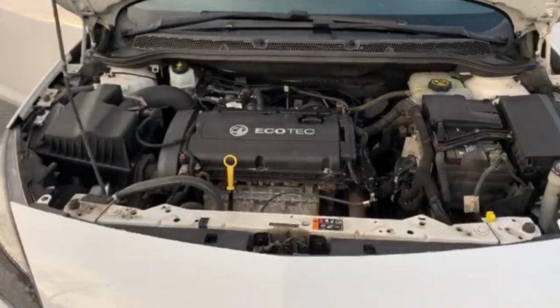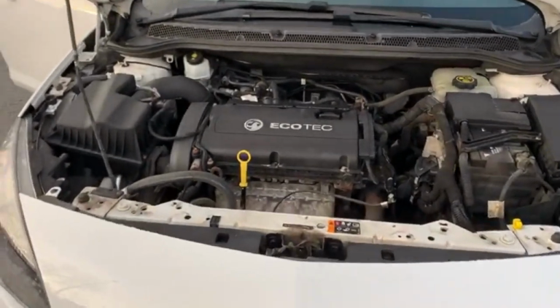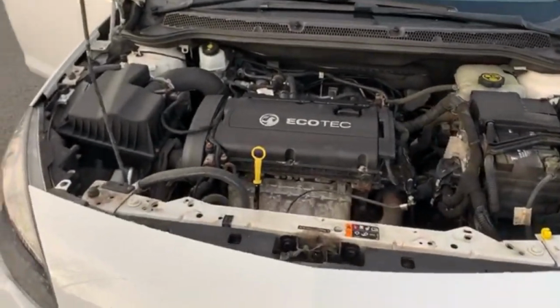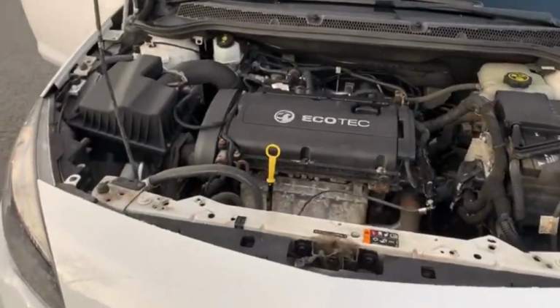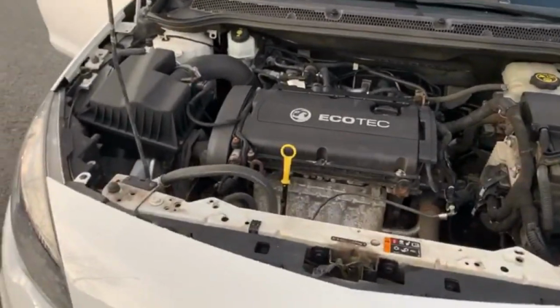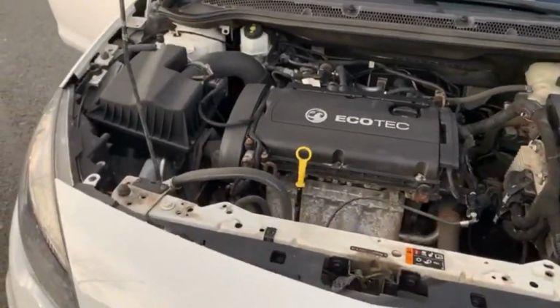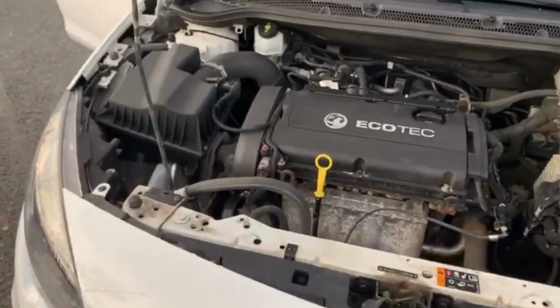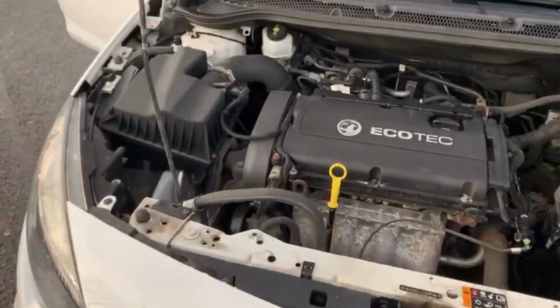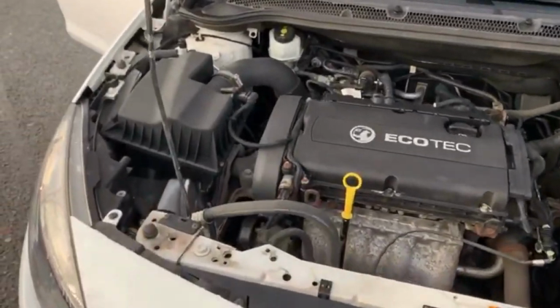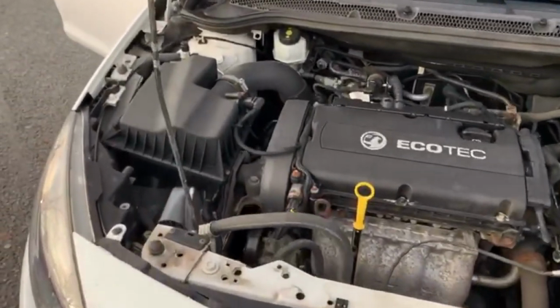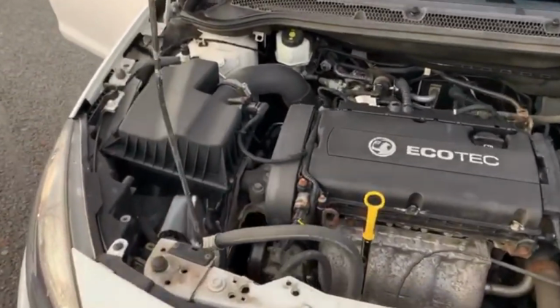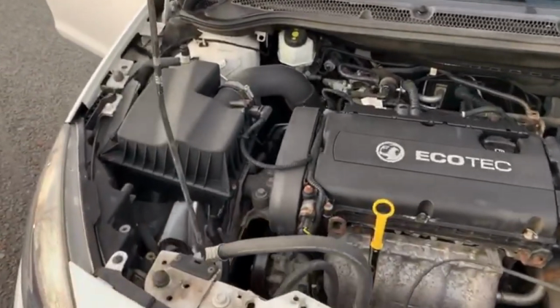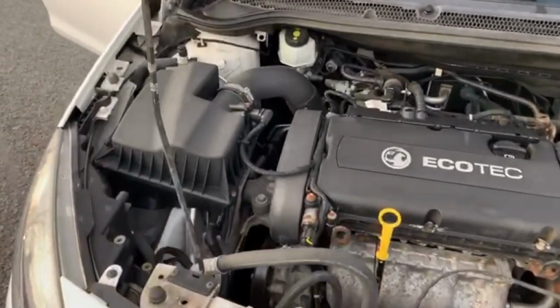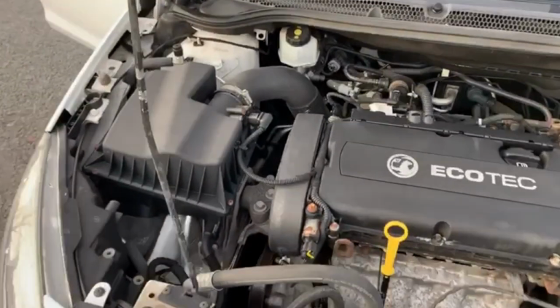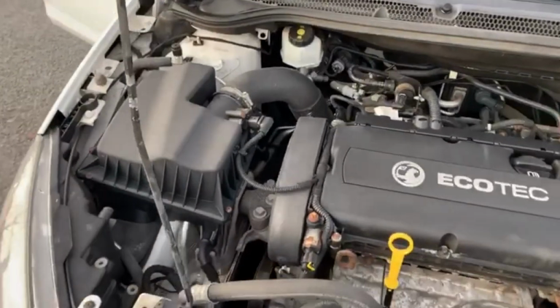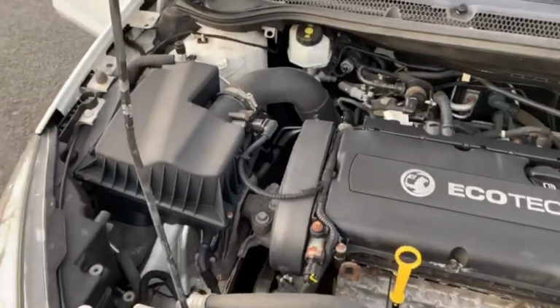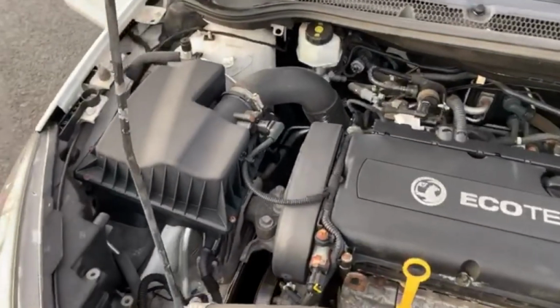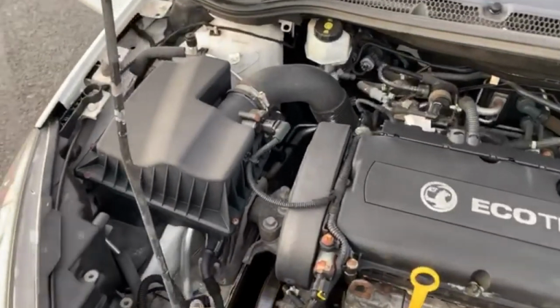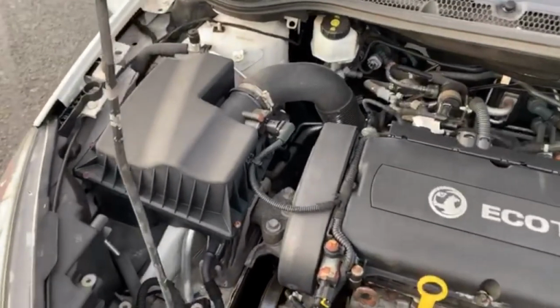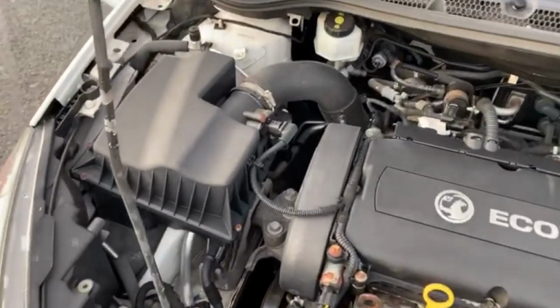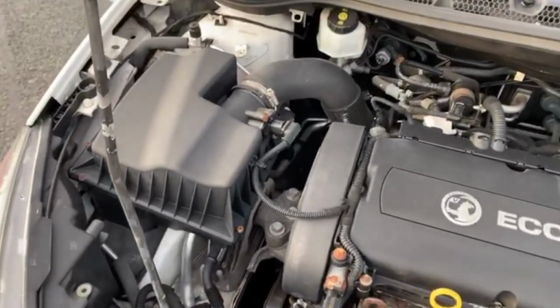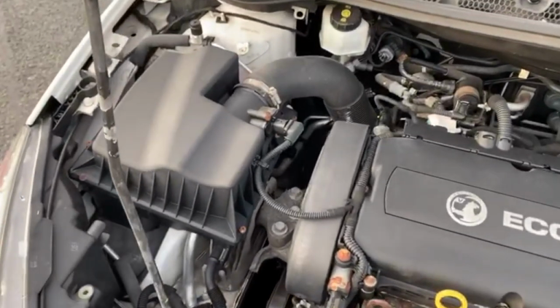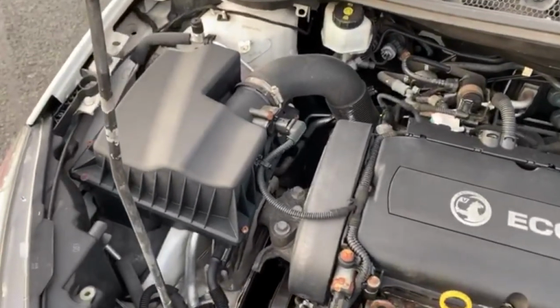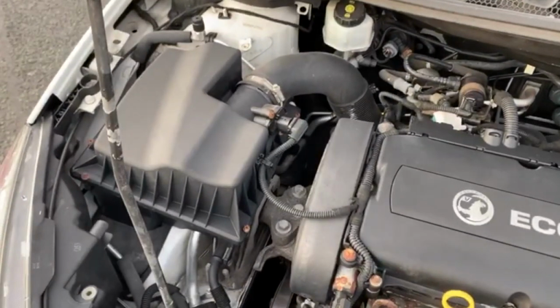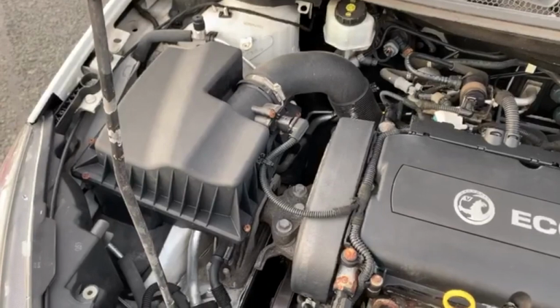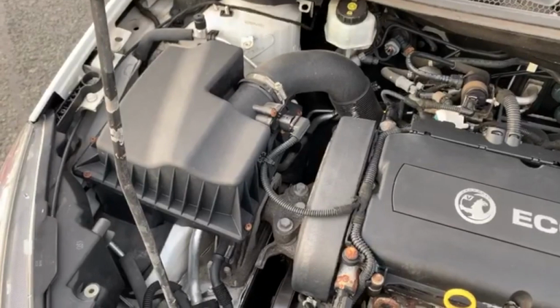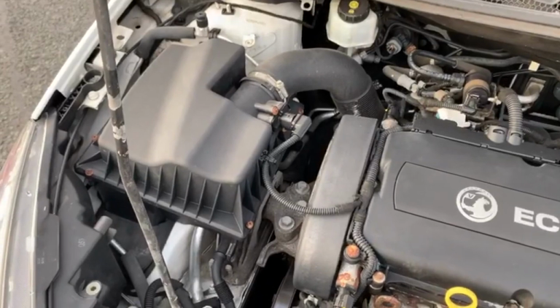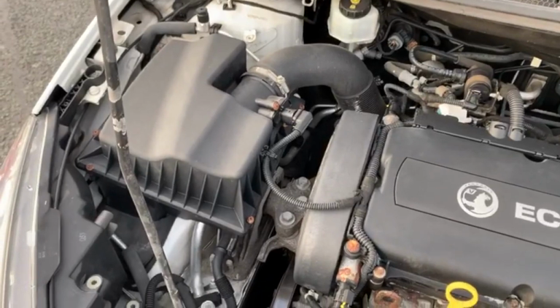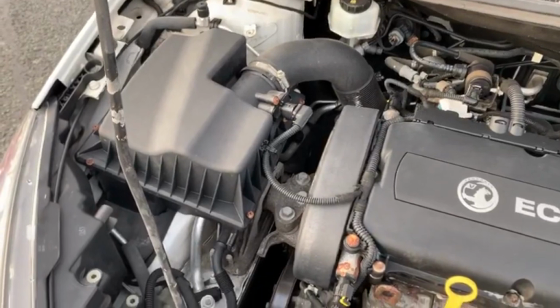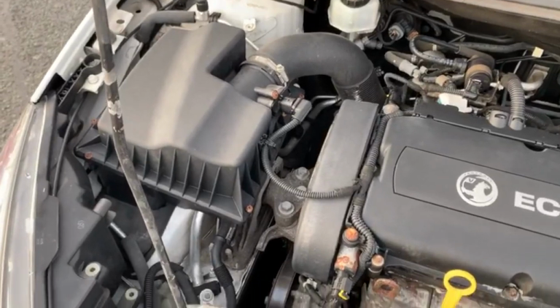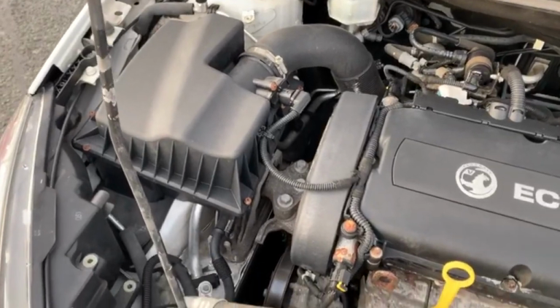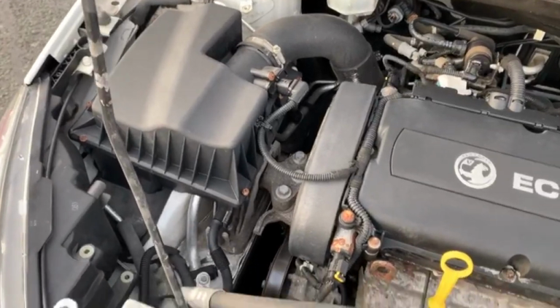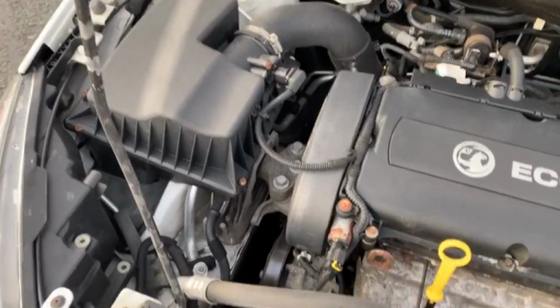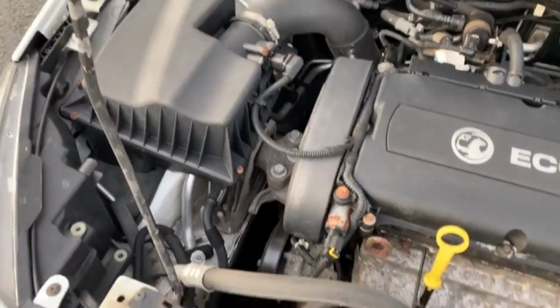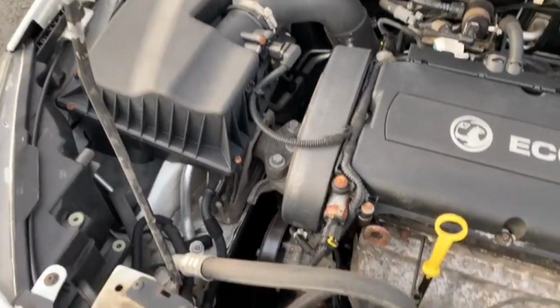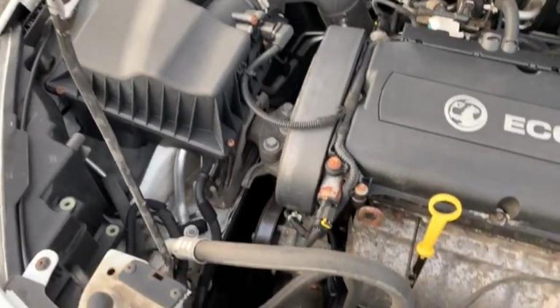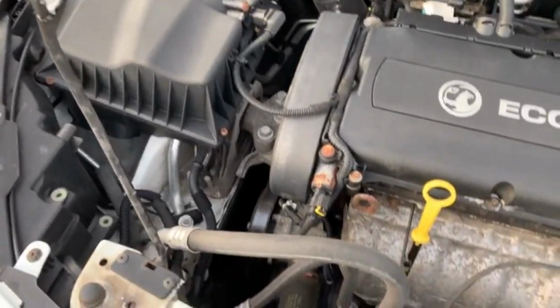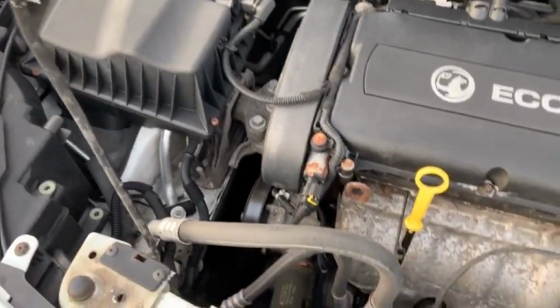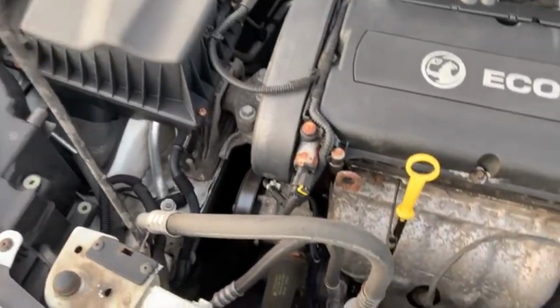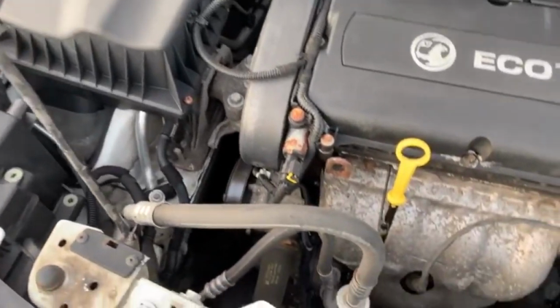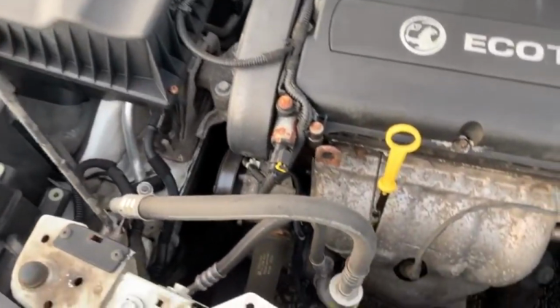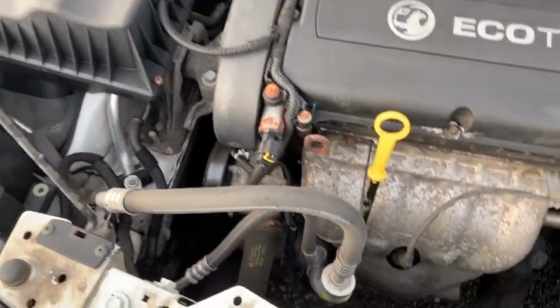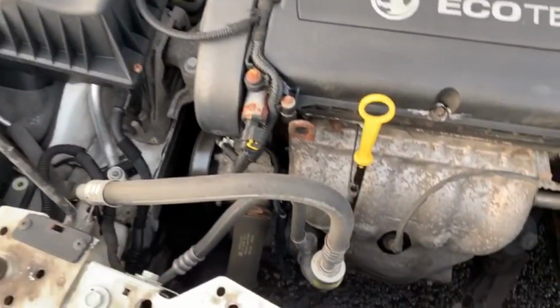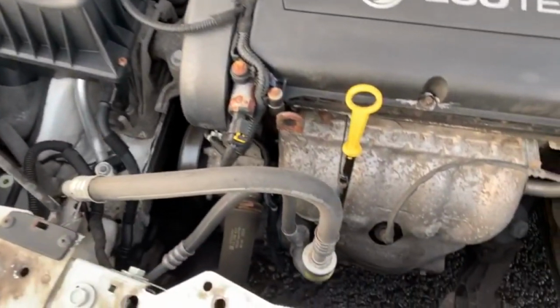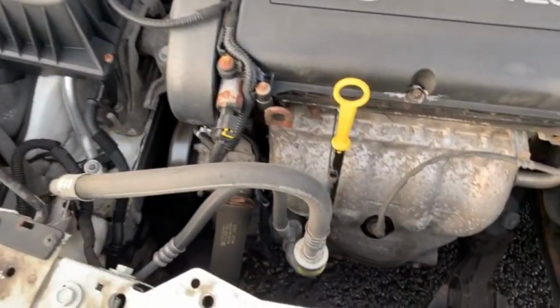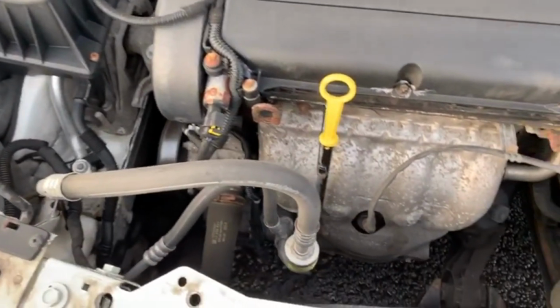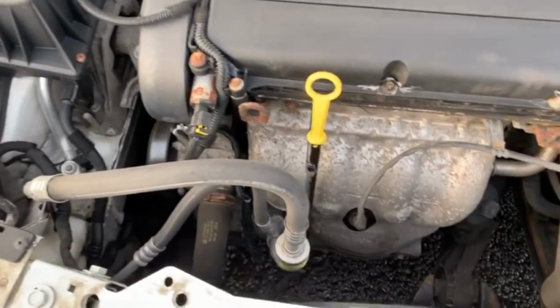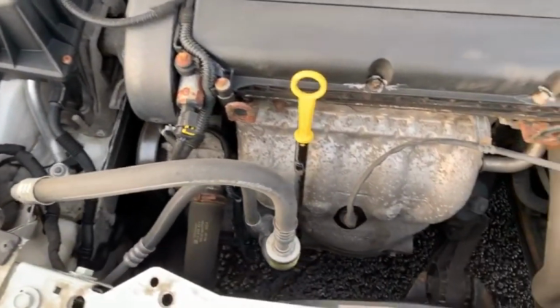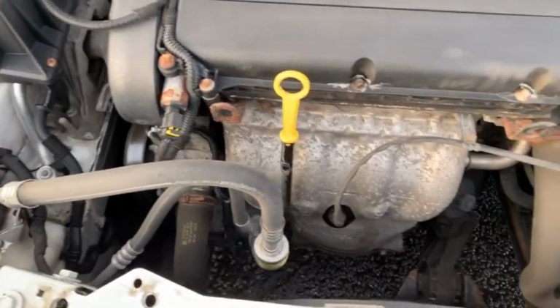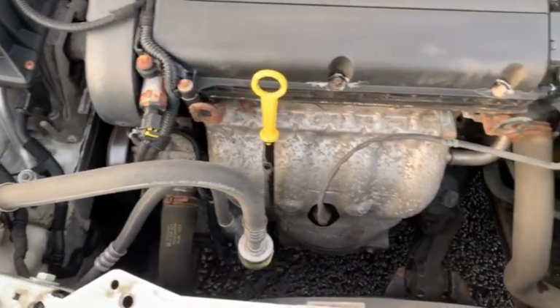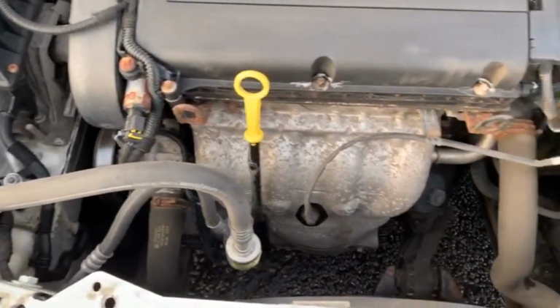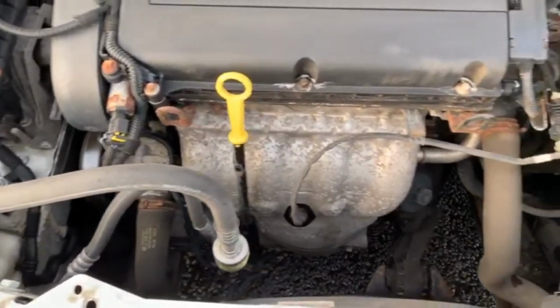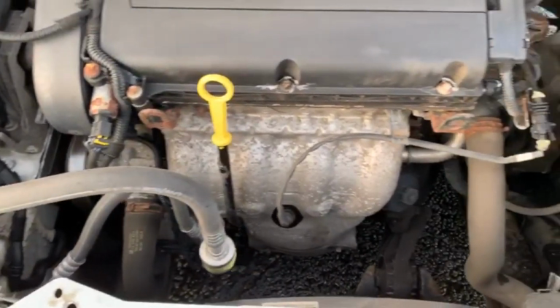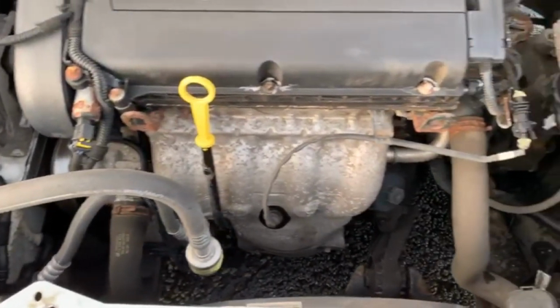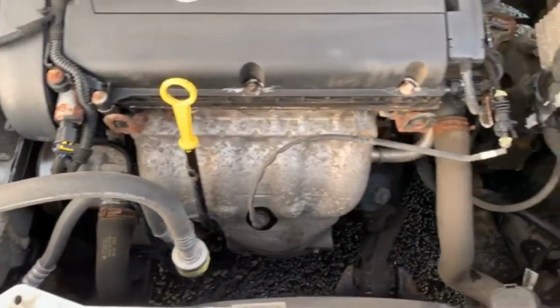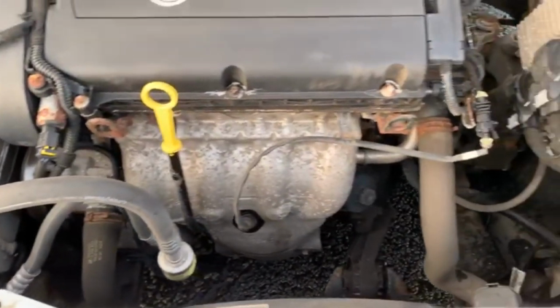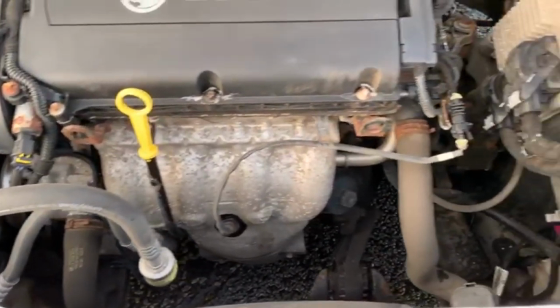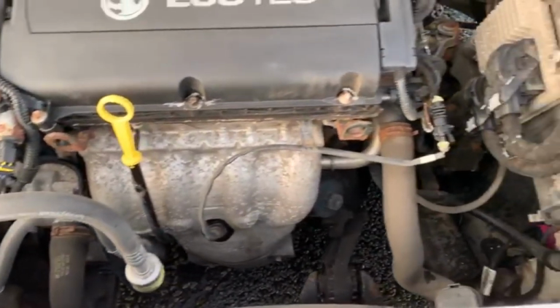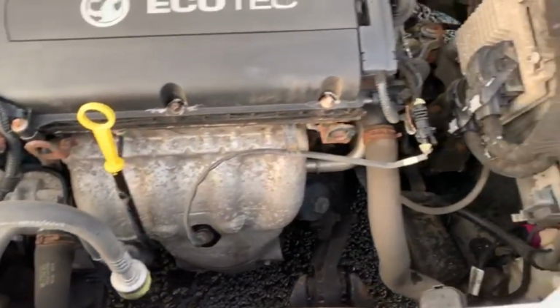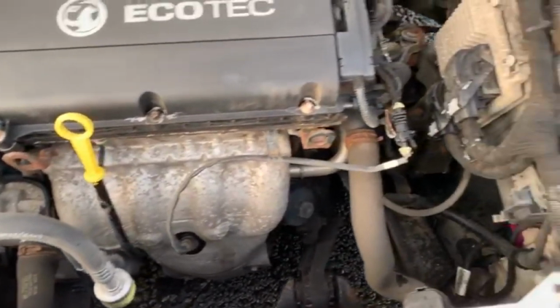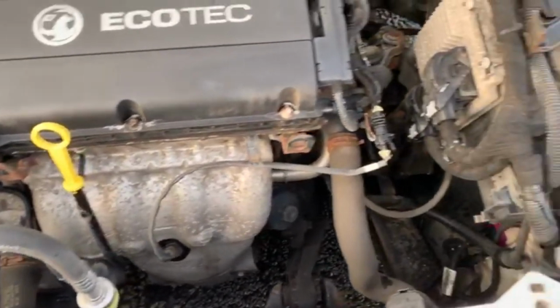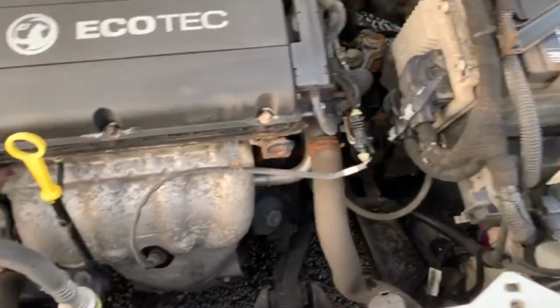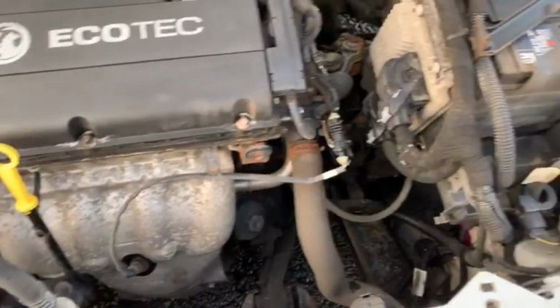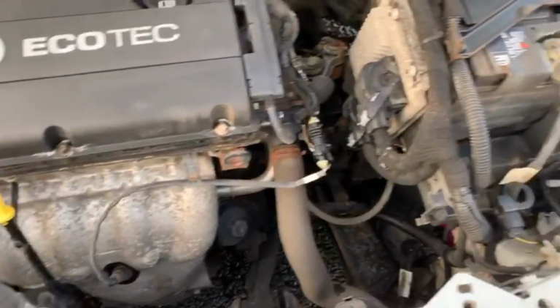I know you can't see much under the bonnet, but I can assure you it is free of any oil leaks and everything is doing what it should.